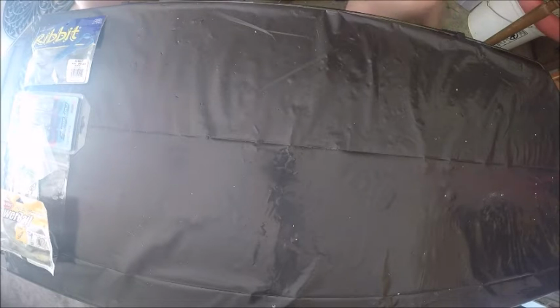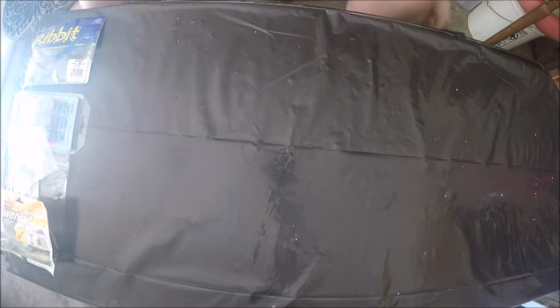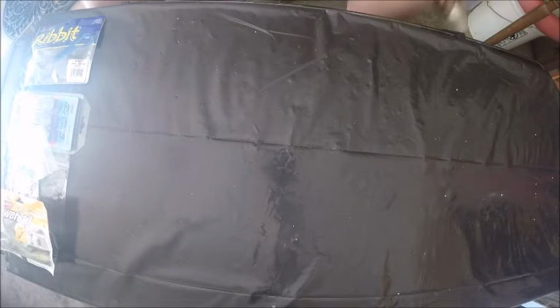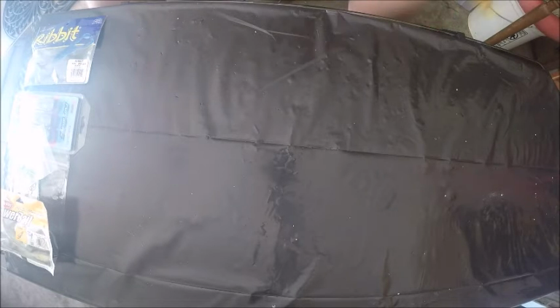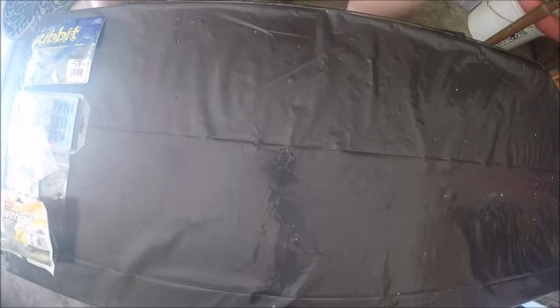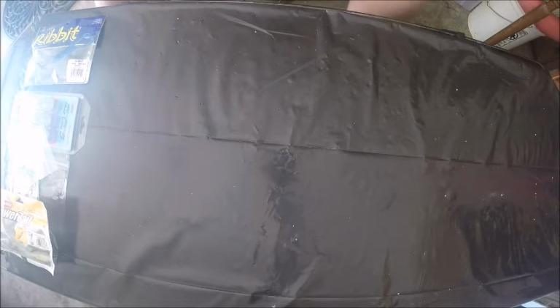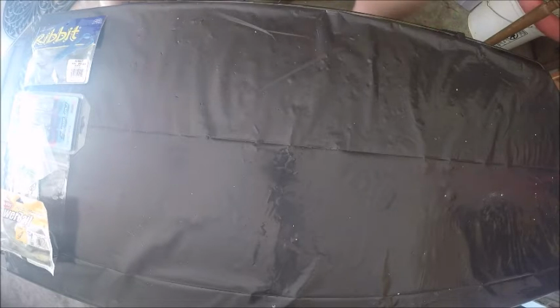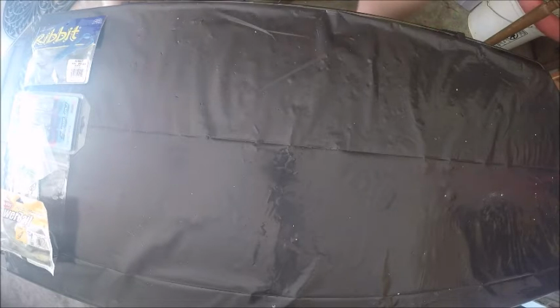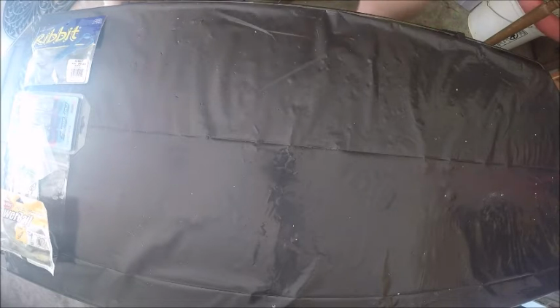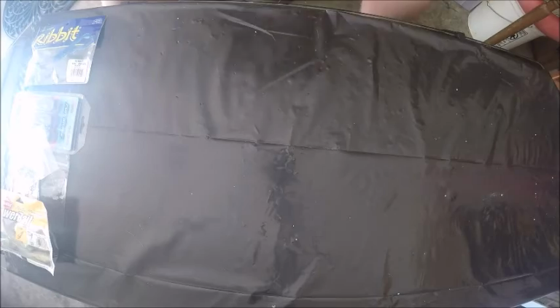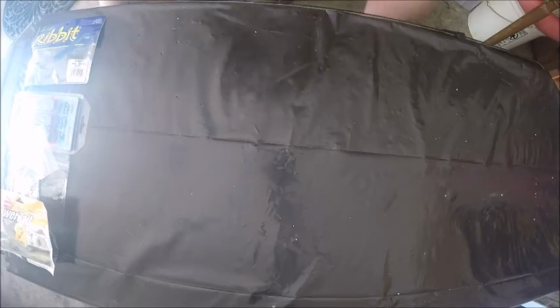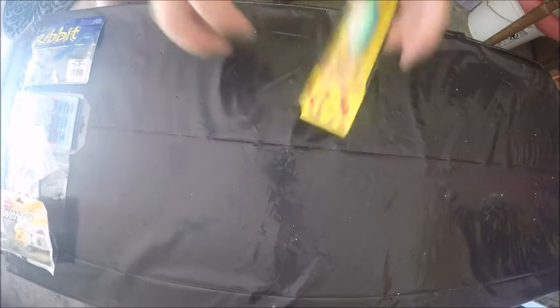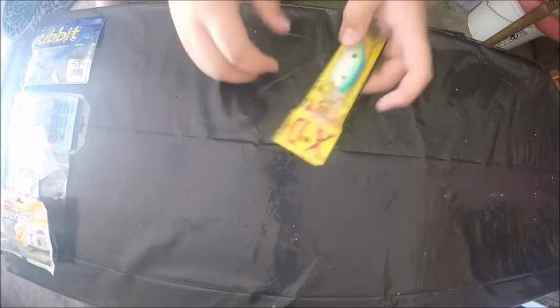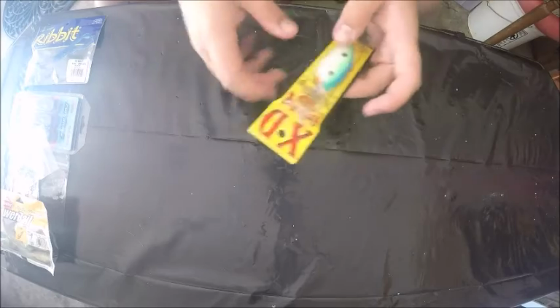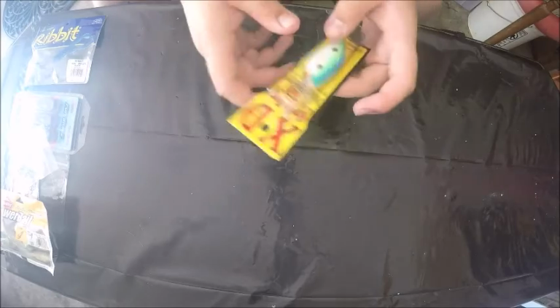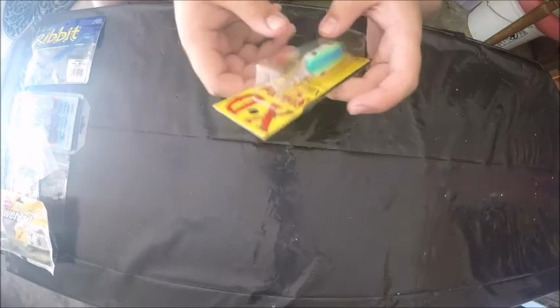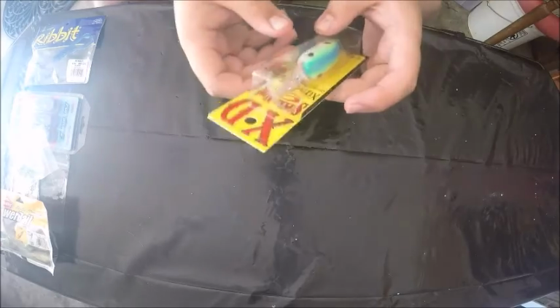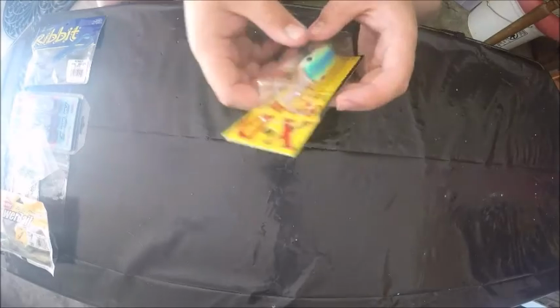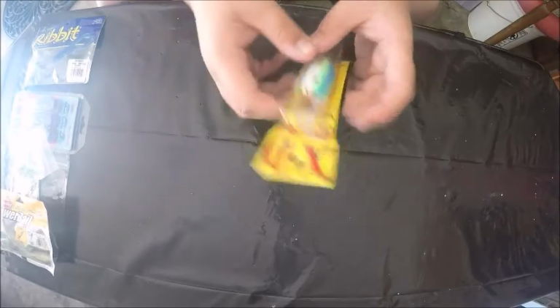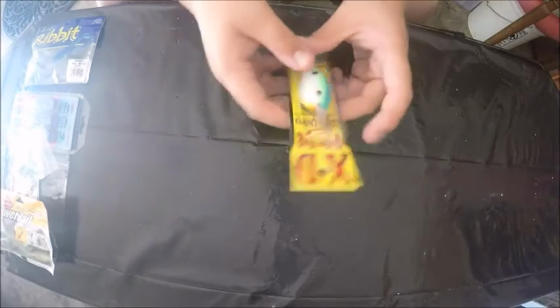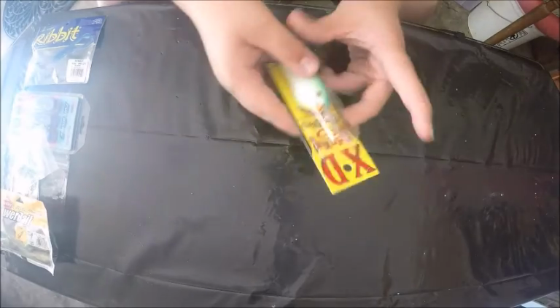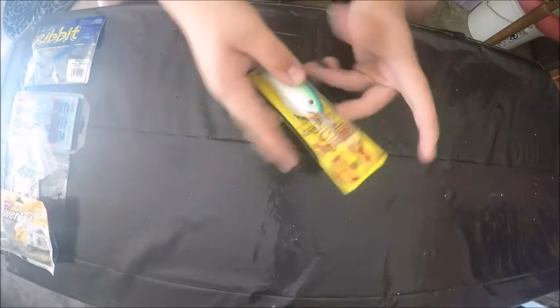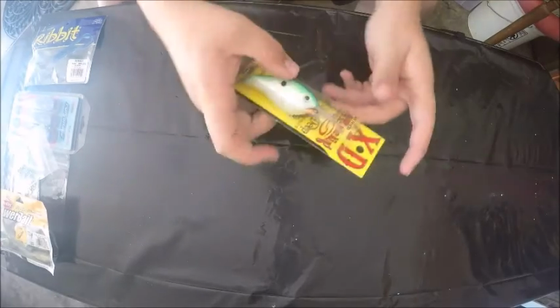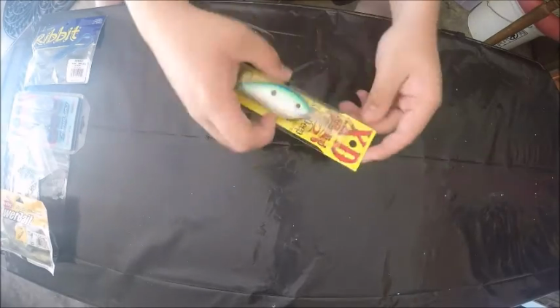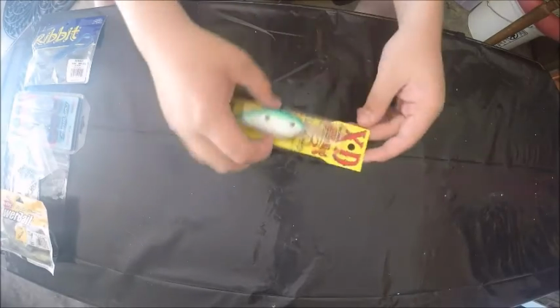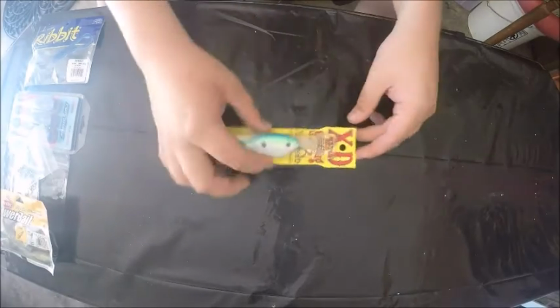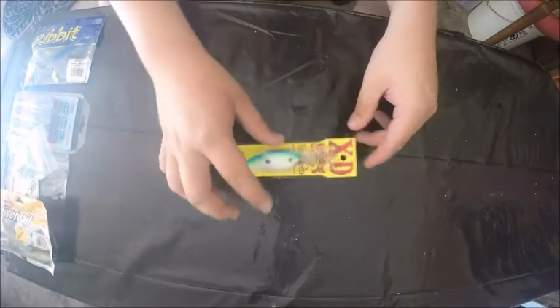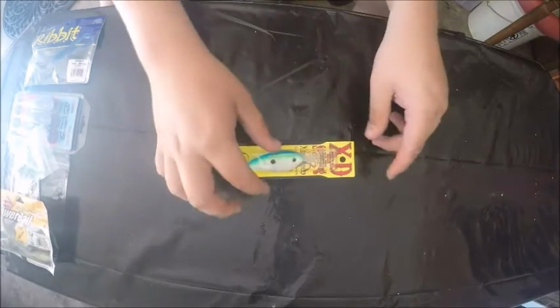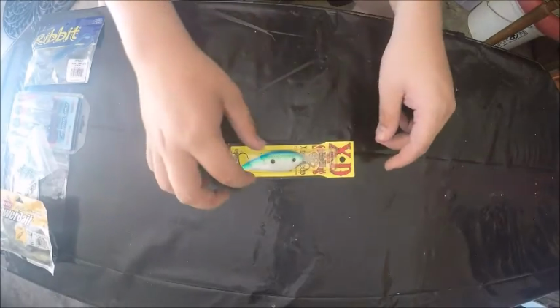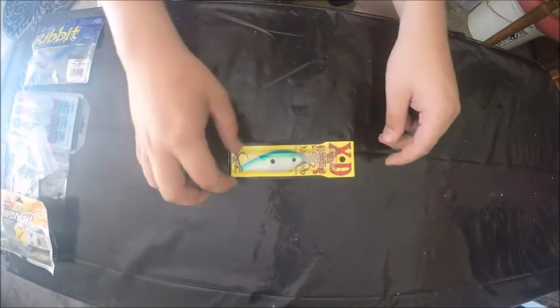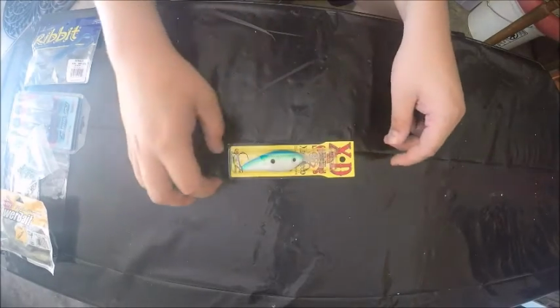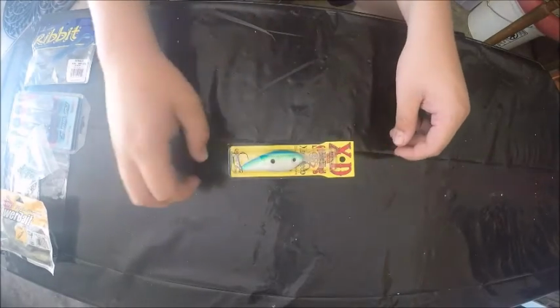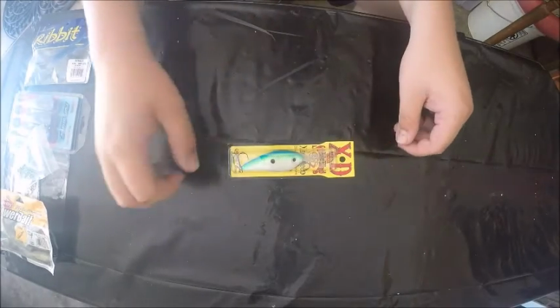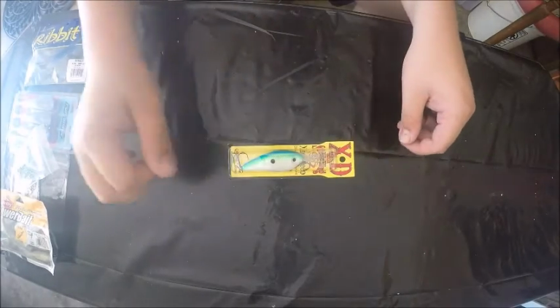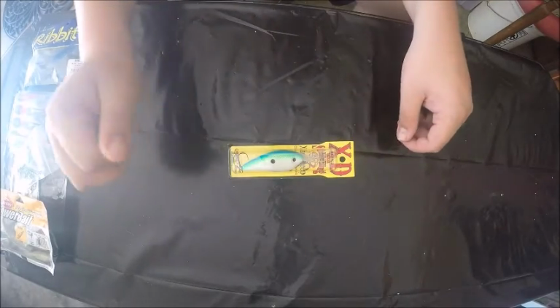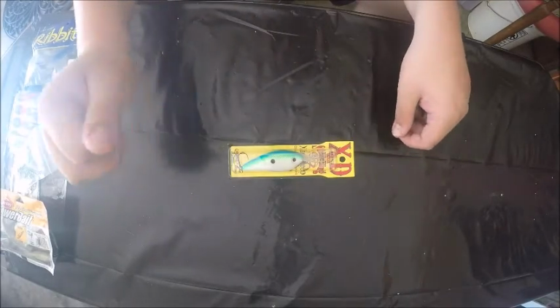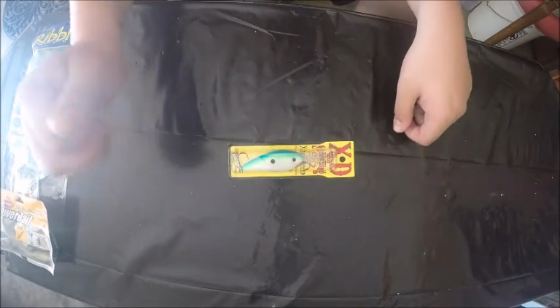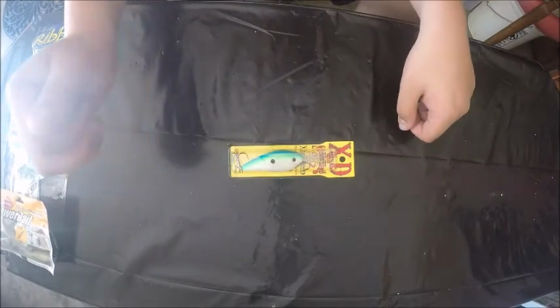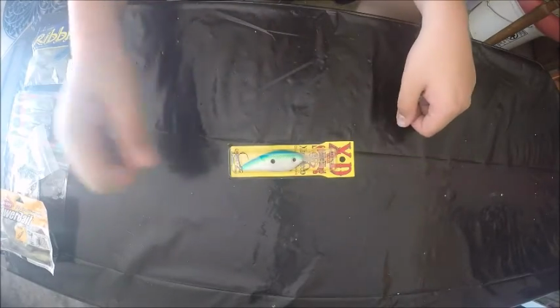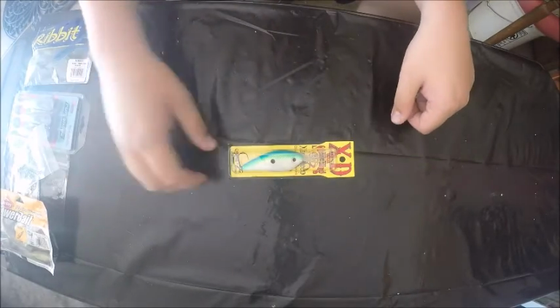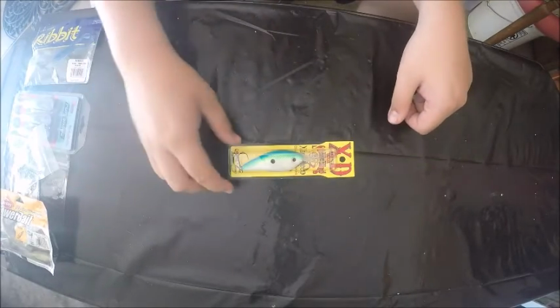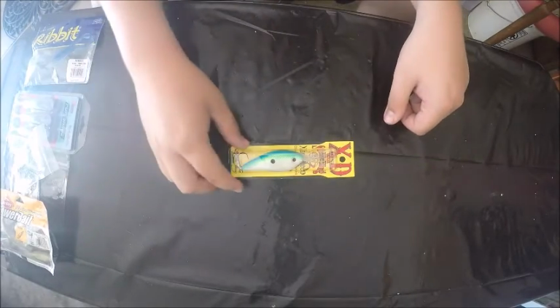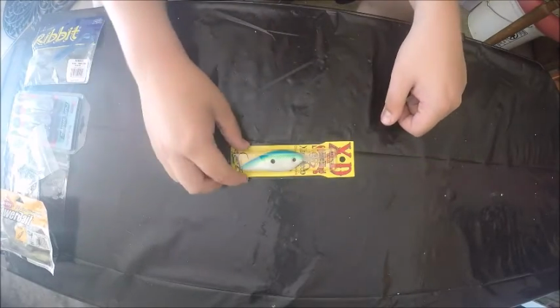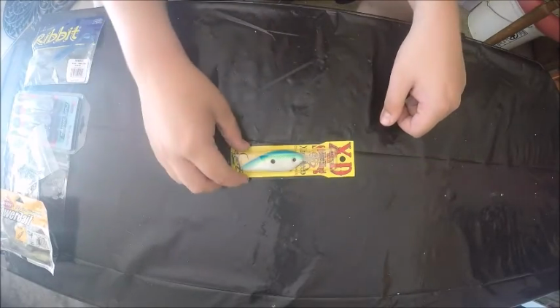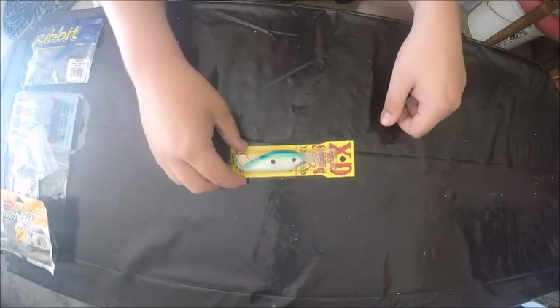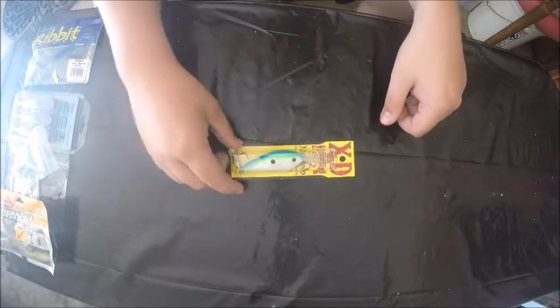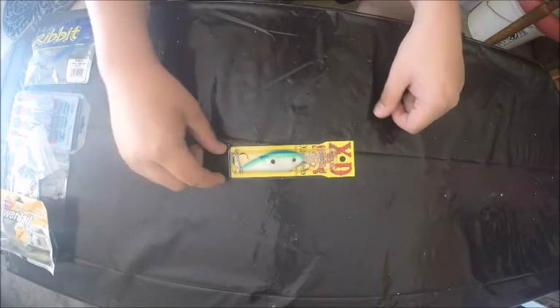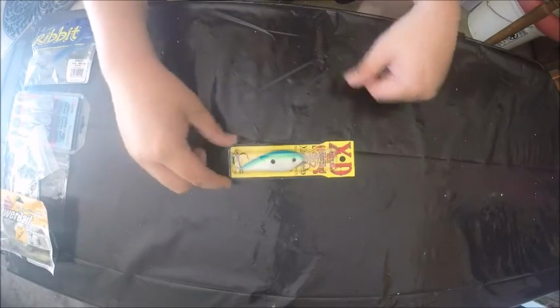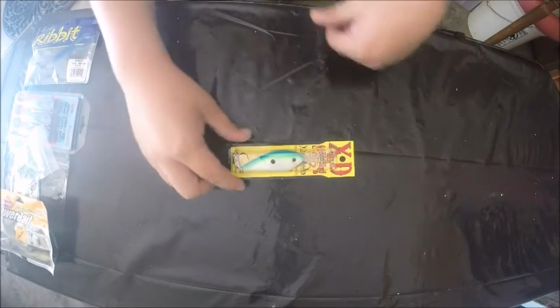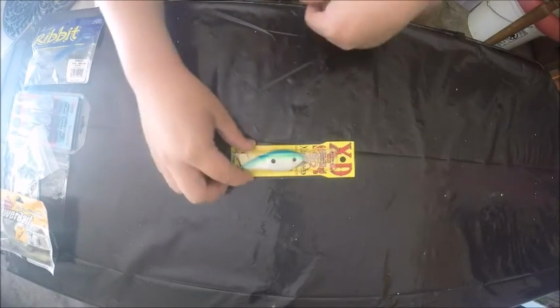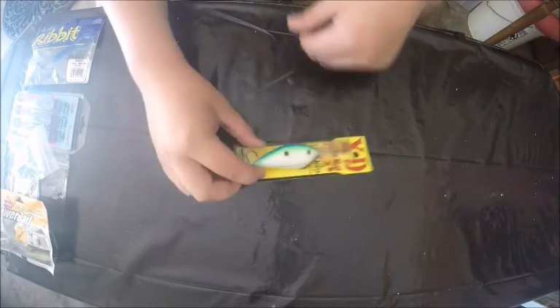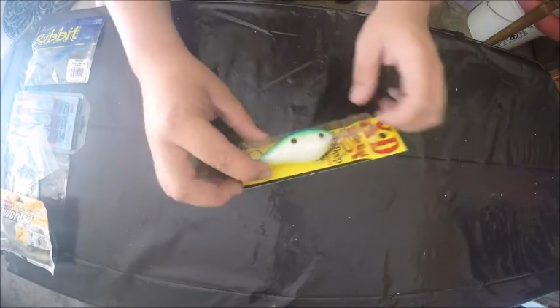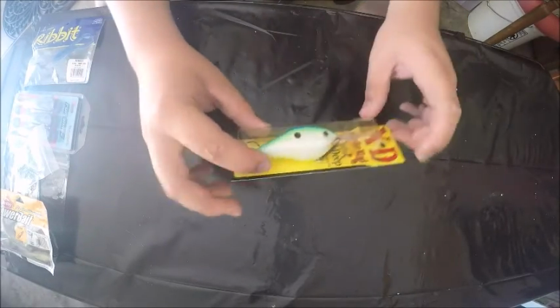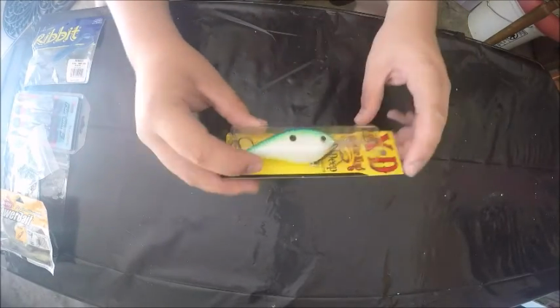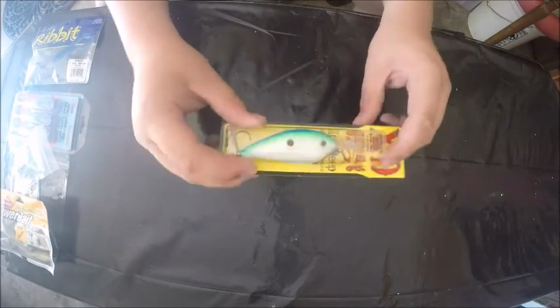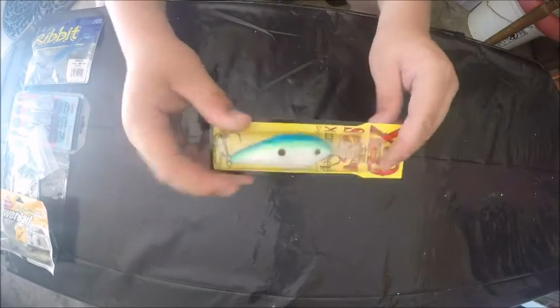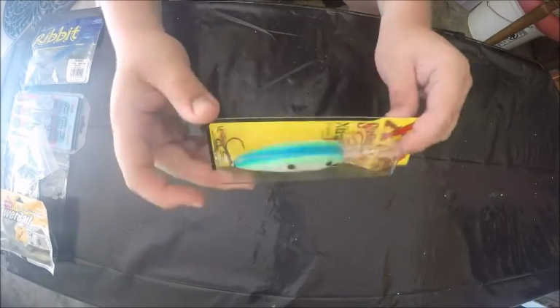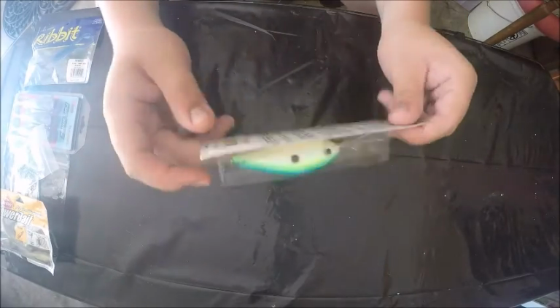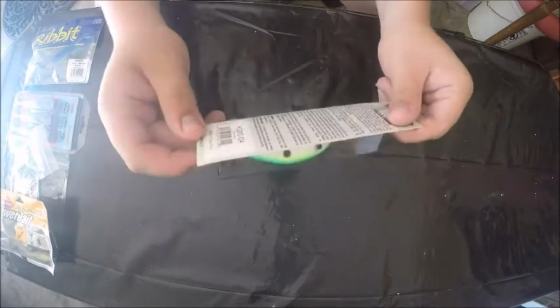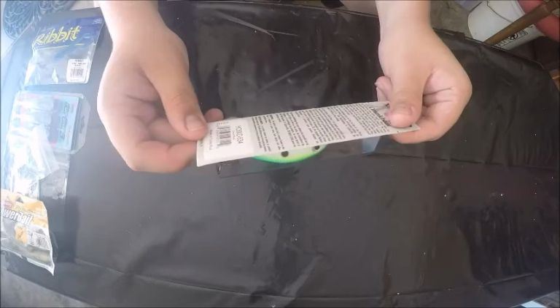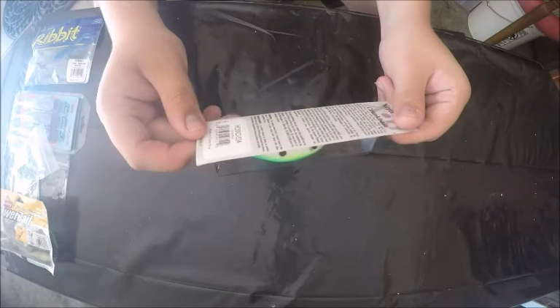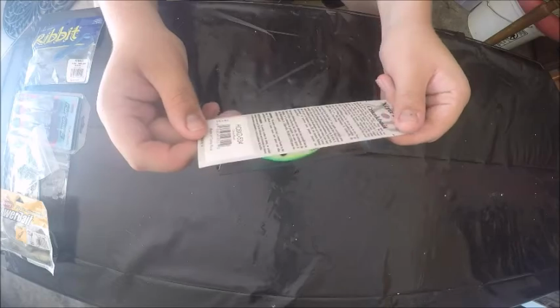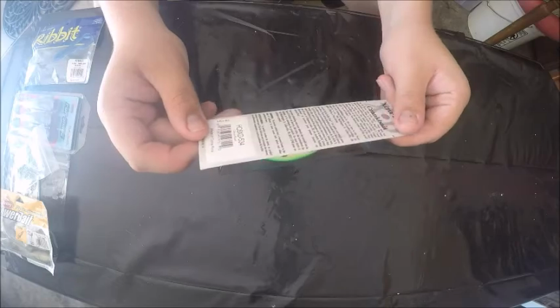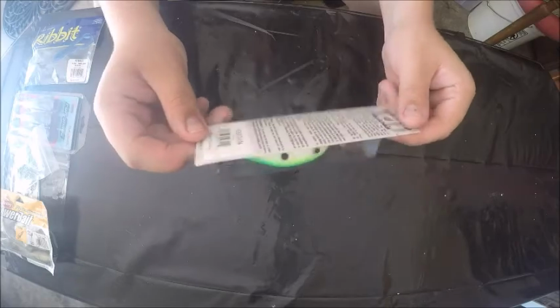The last thing is the Strike King 6XD and this is in Citrus Shad.